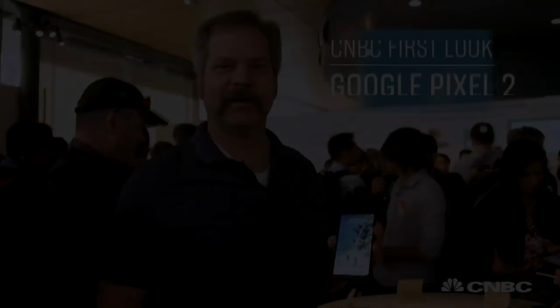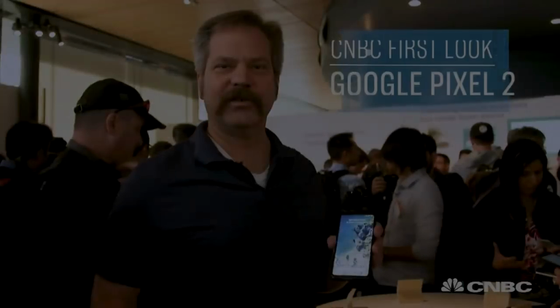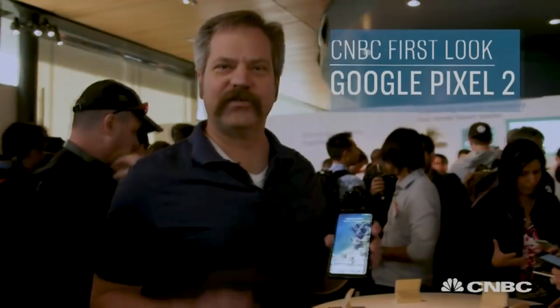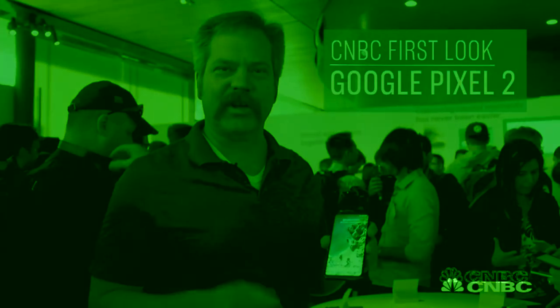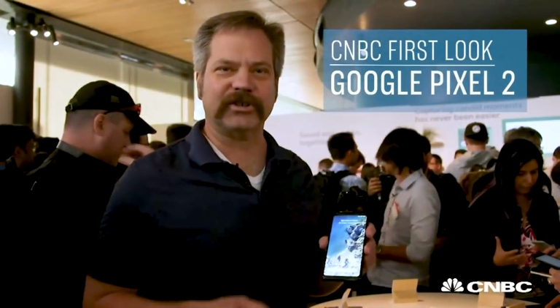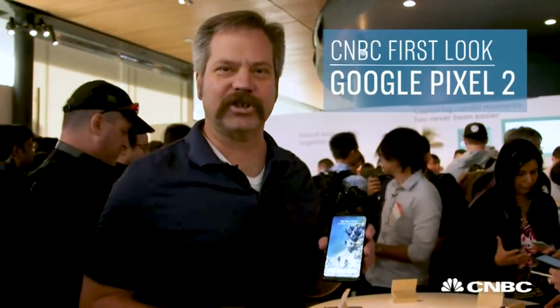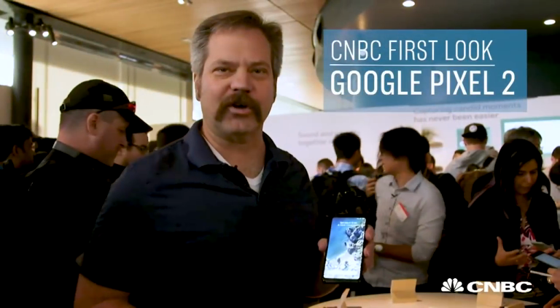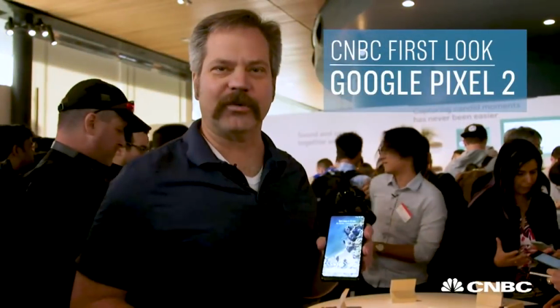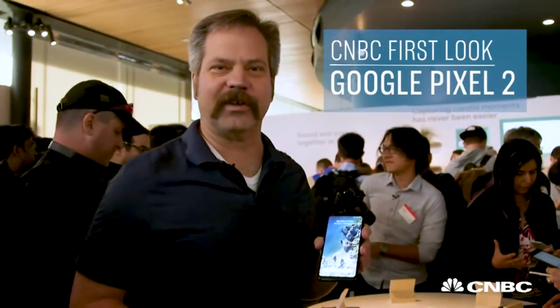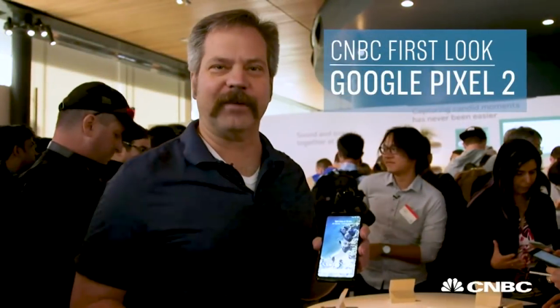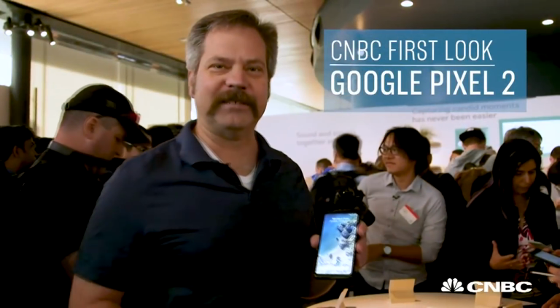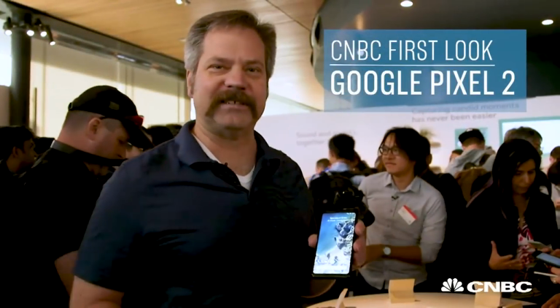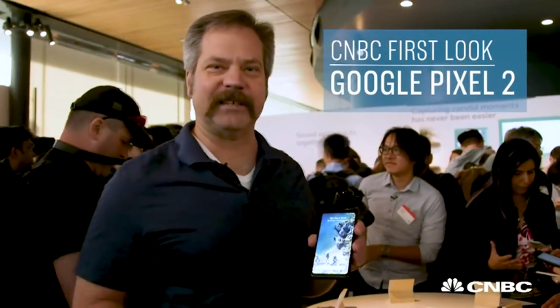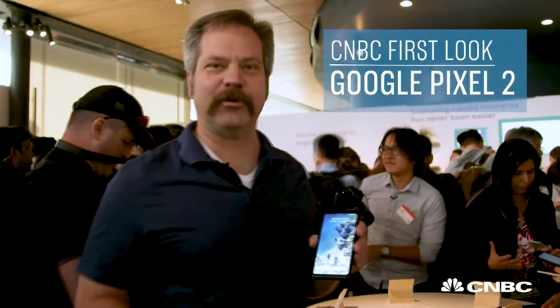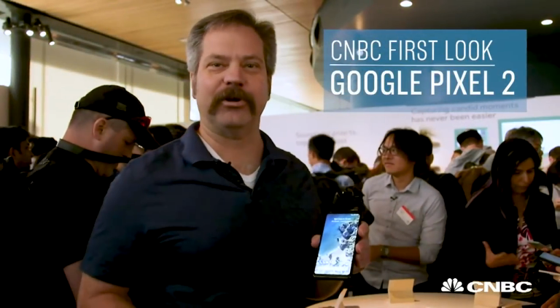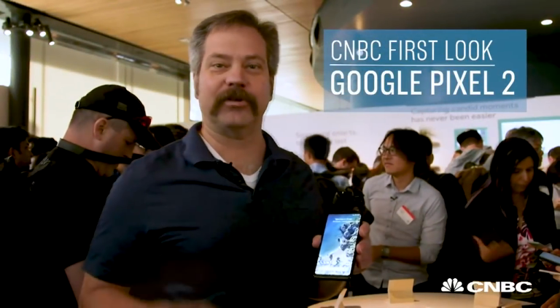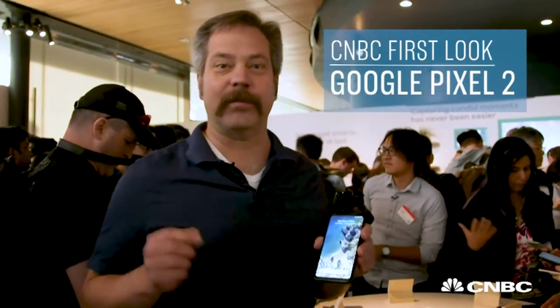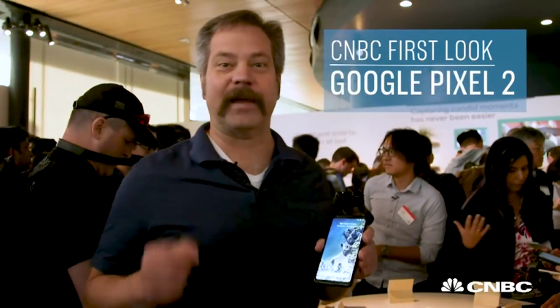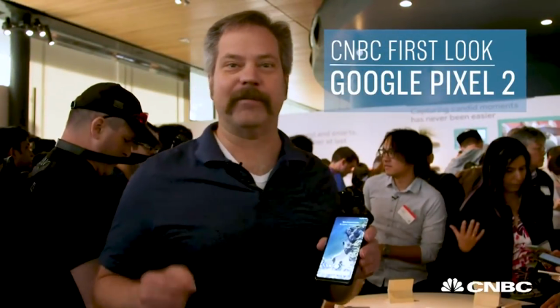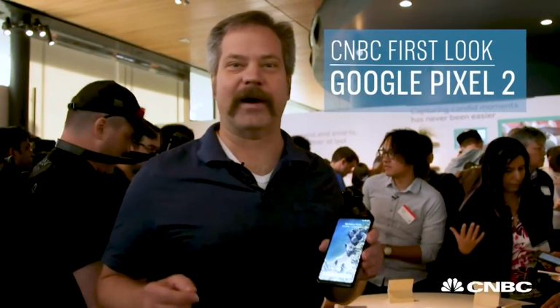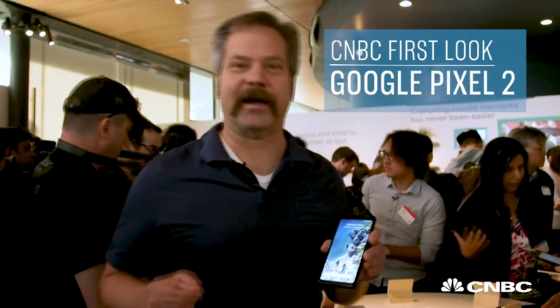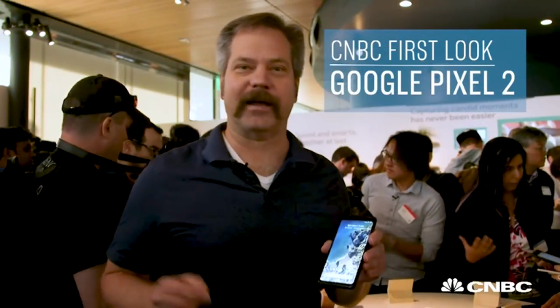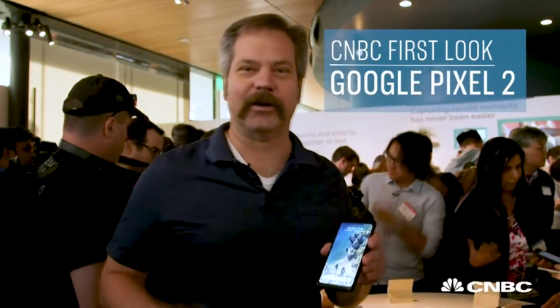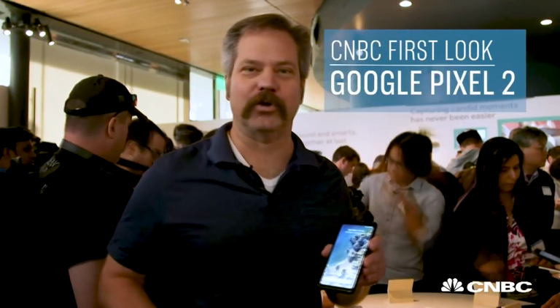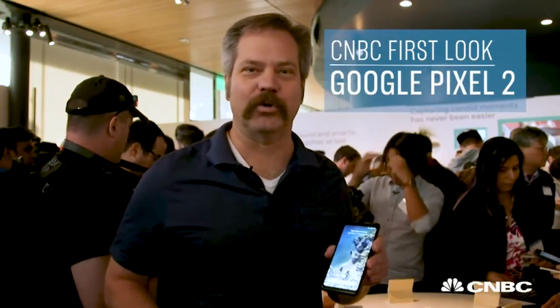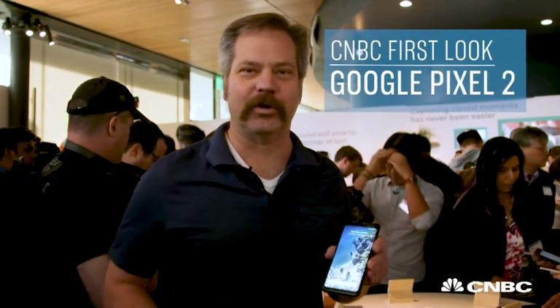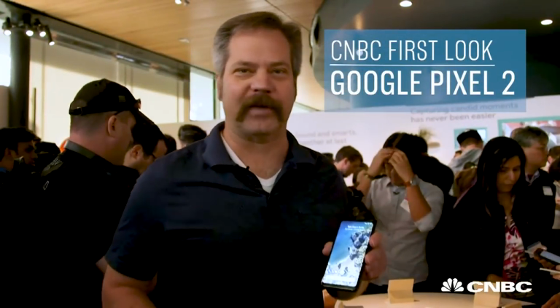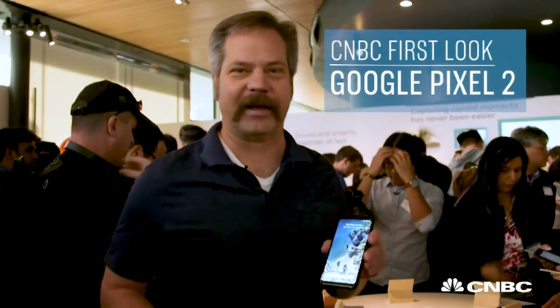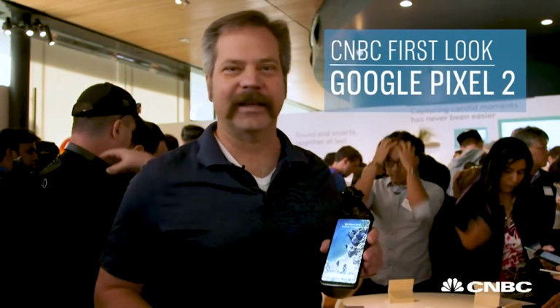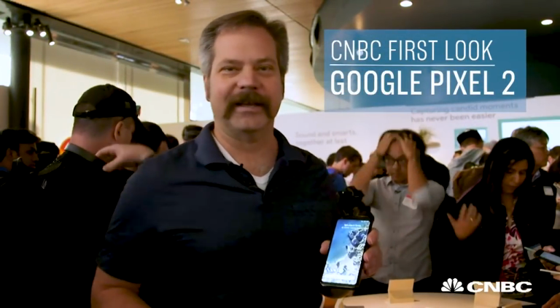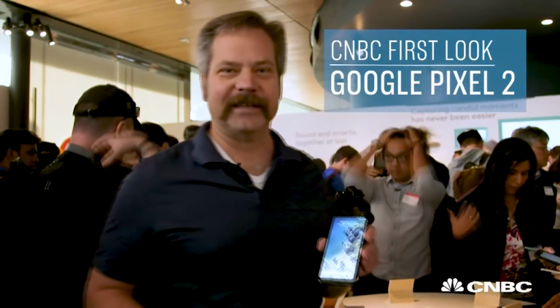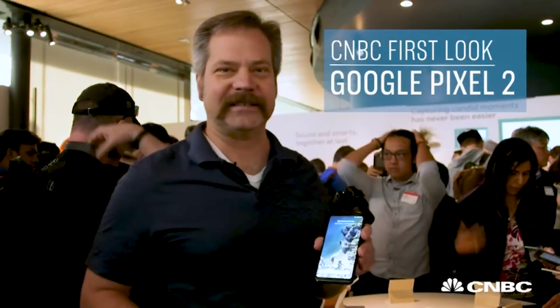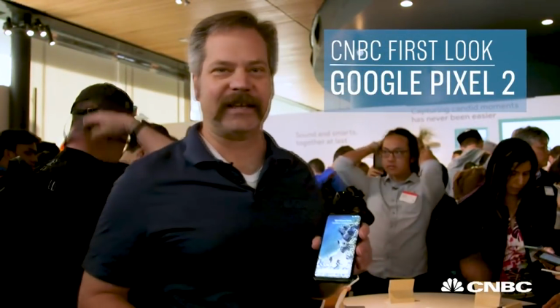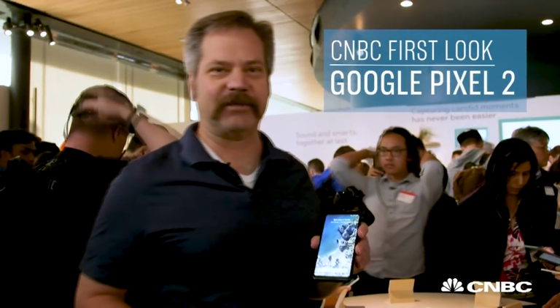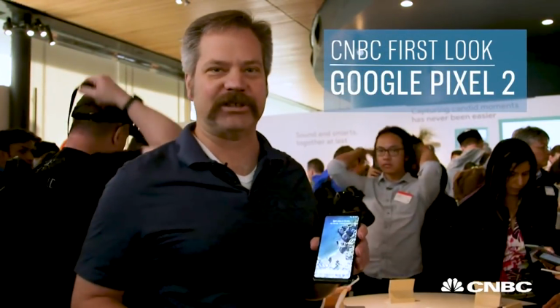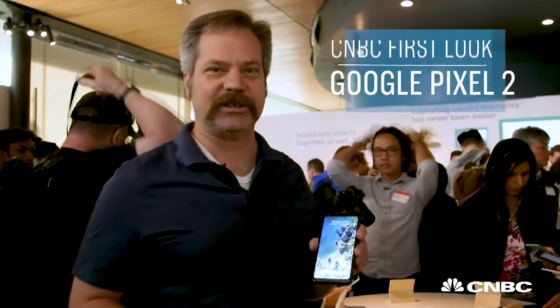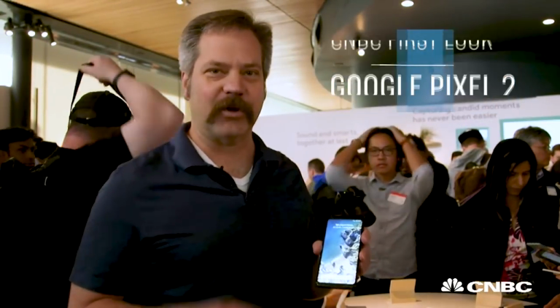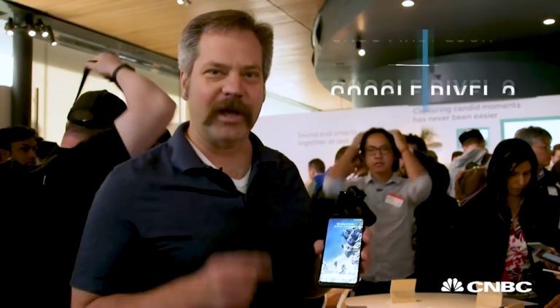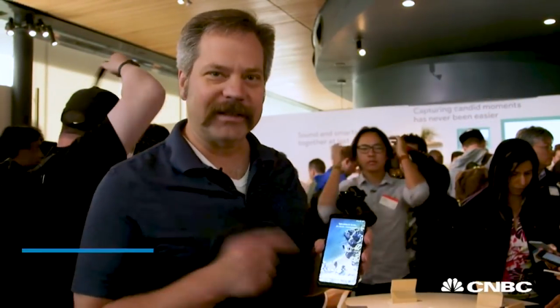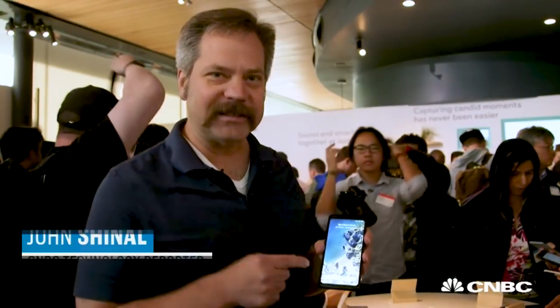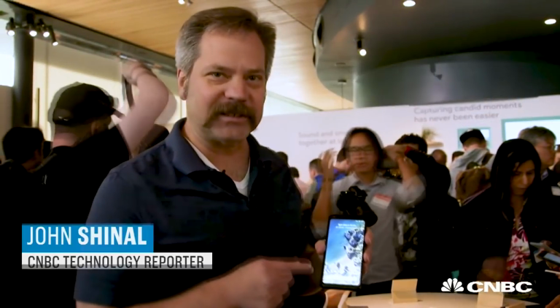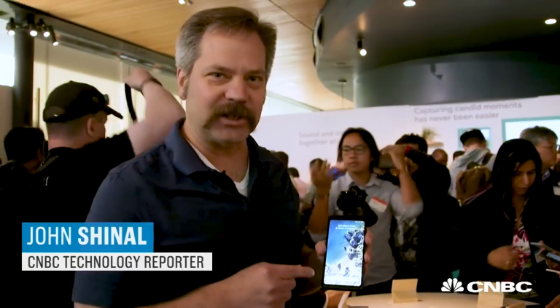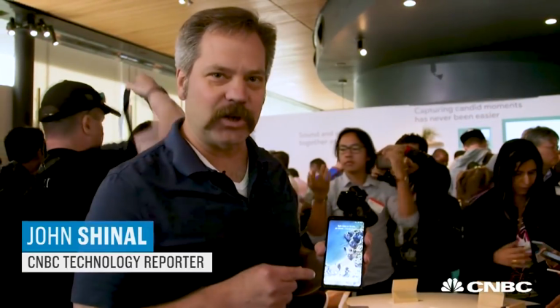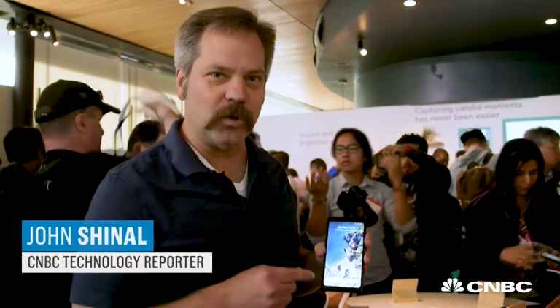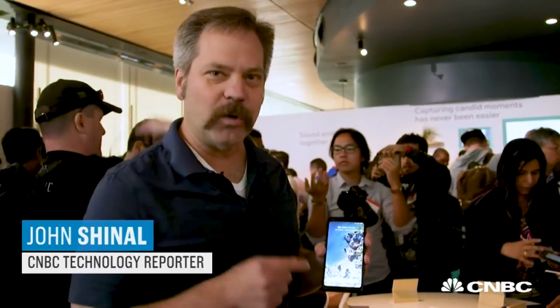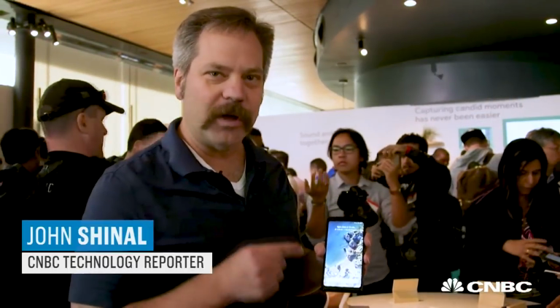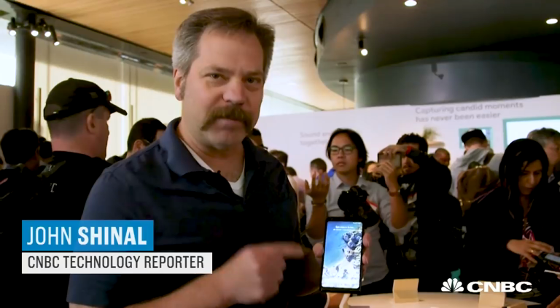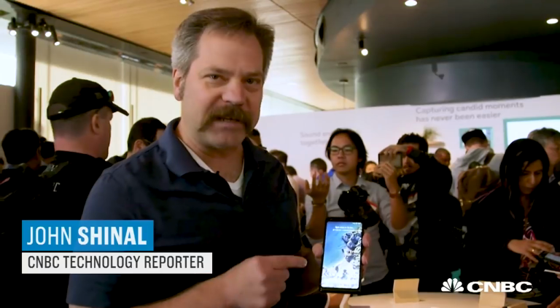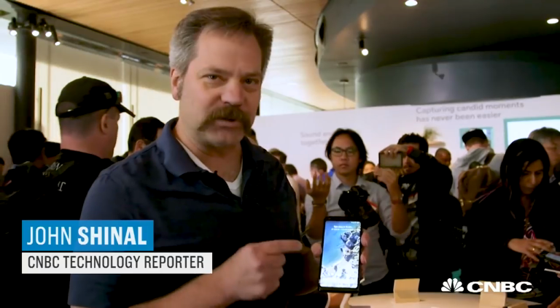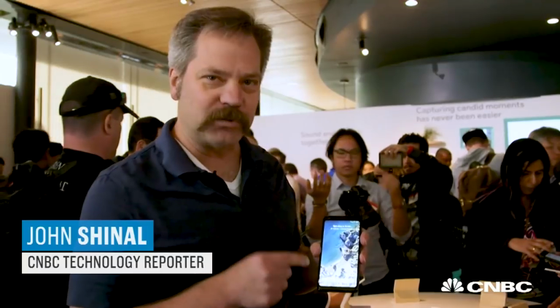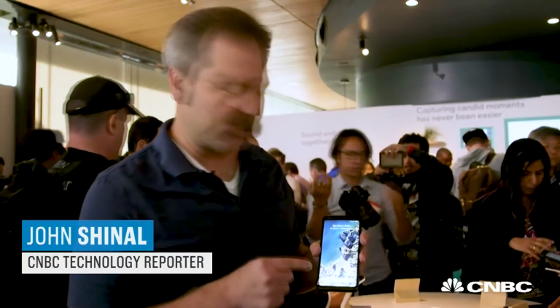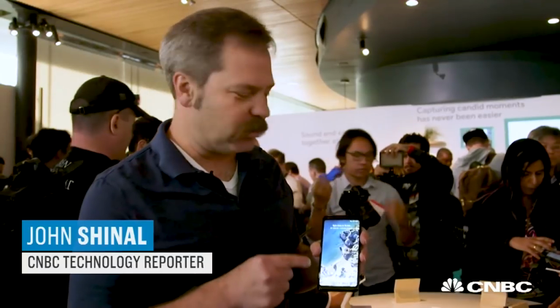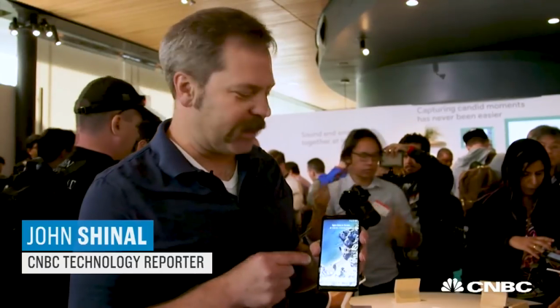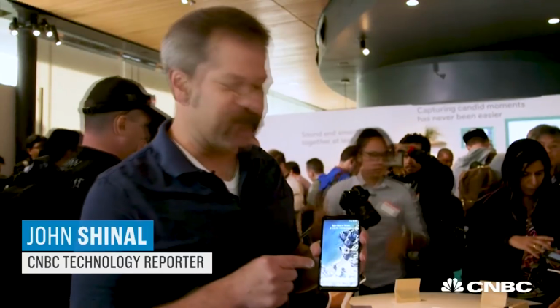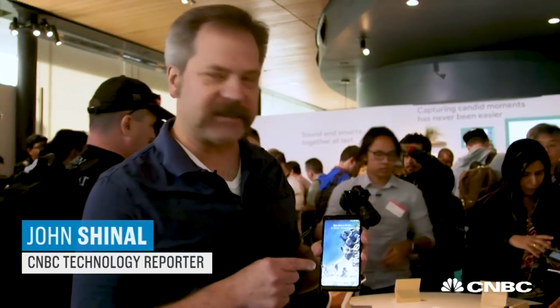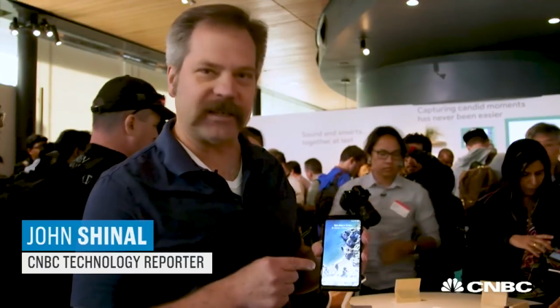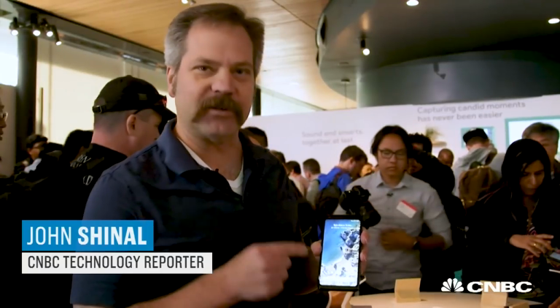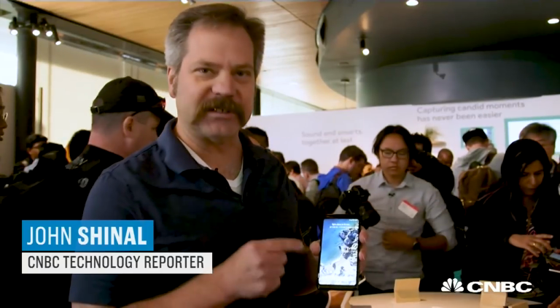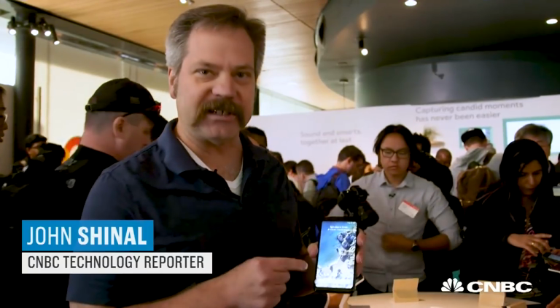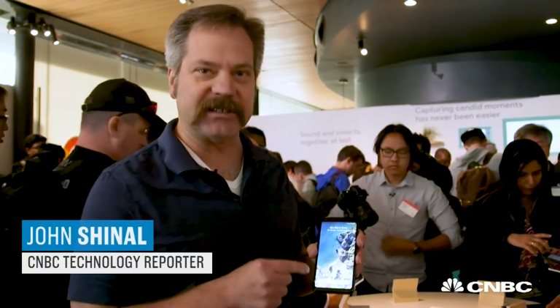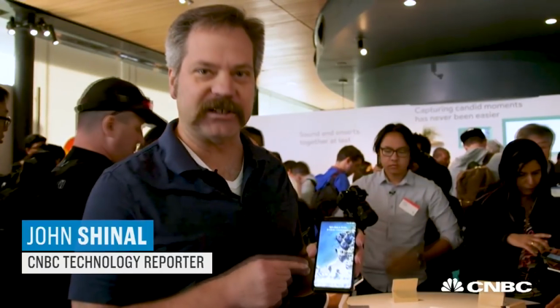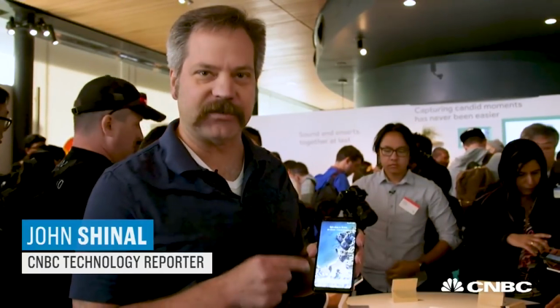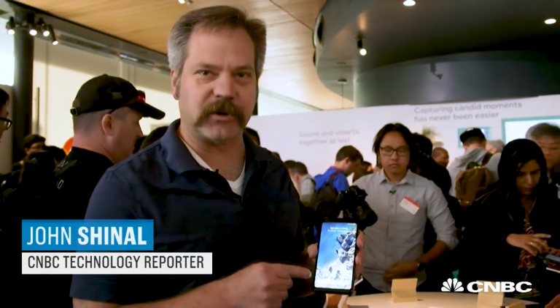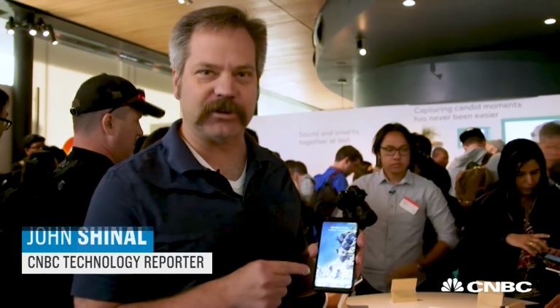This is John Chennault with CNBC. We're here at the Made by Google event in San Francisco. This is the new Pixel 2 XL, the 6-inch version.